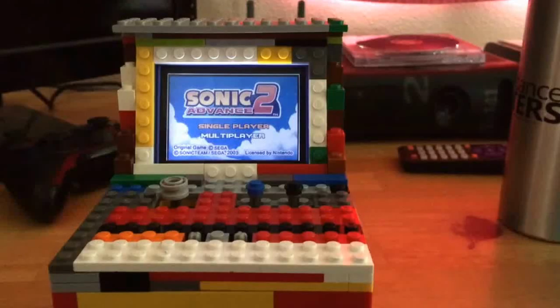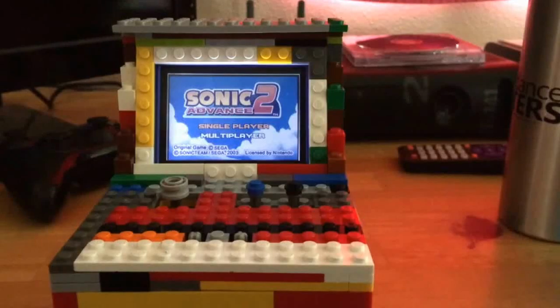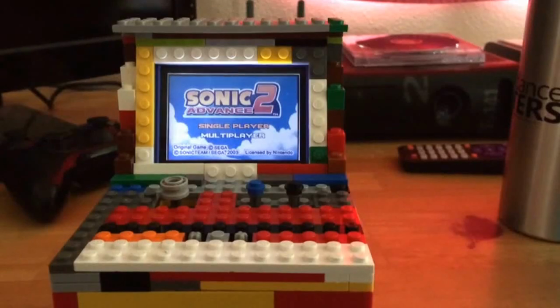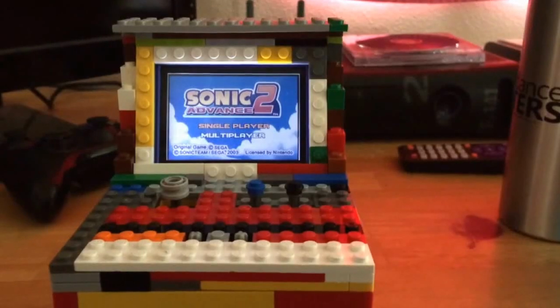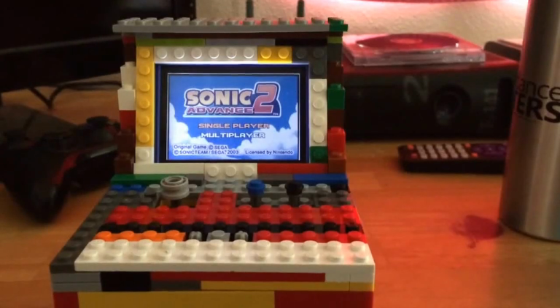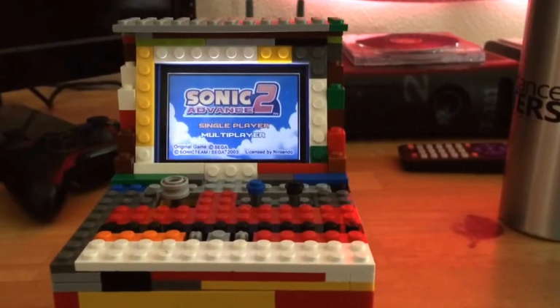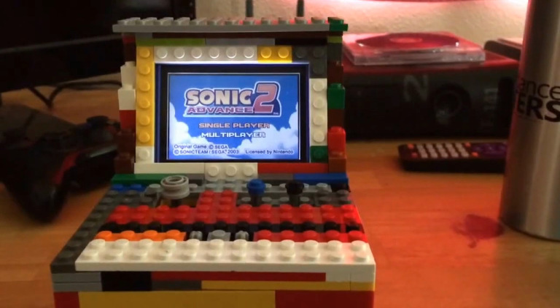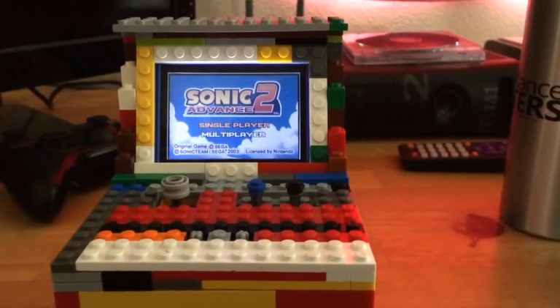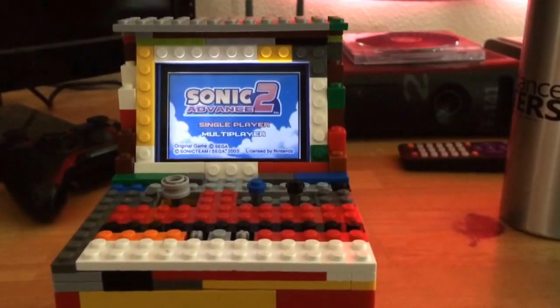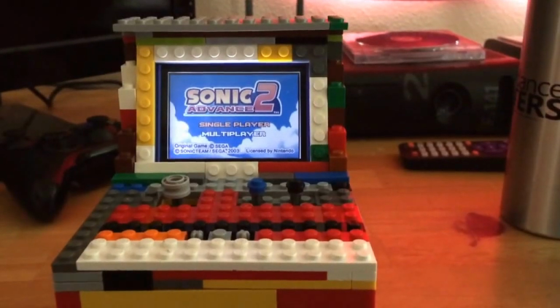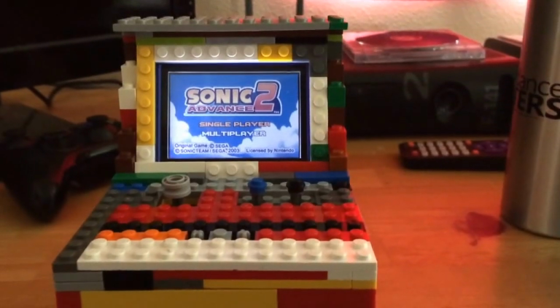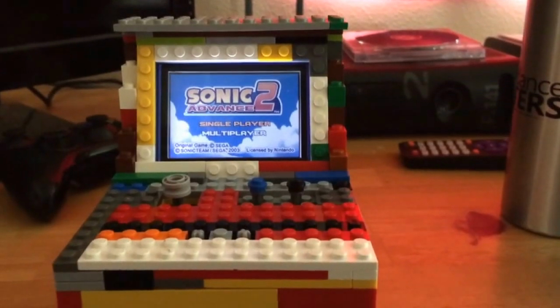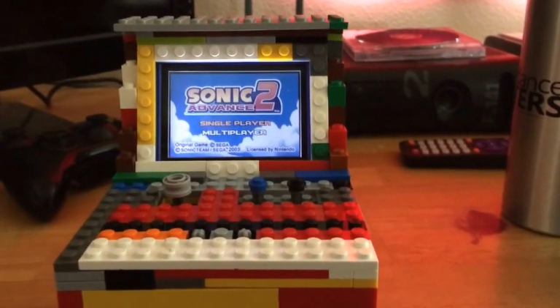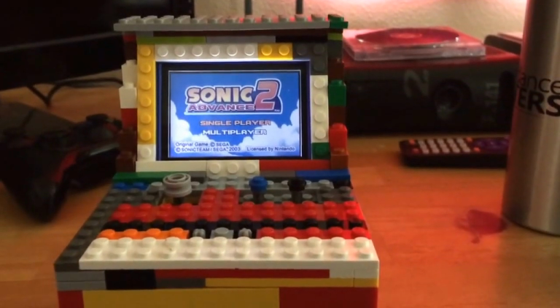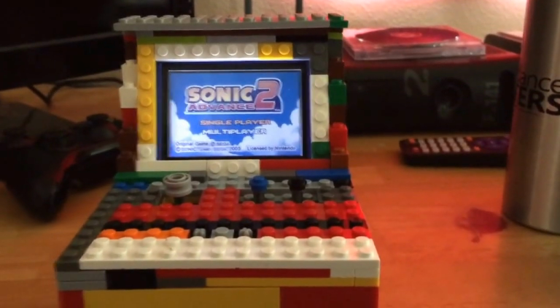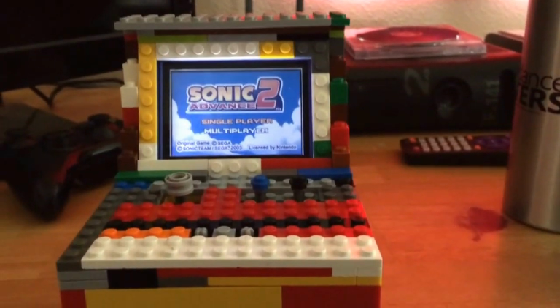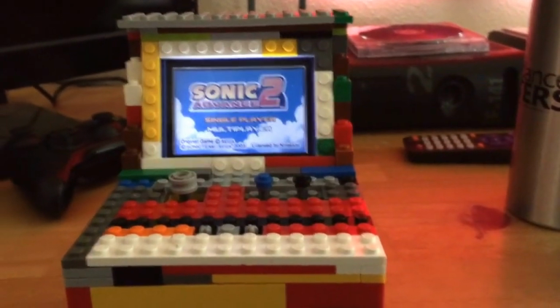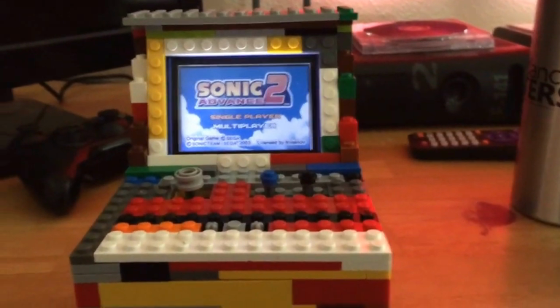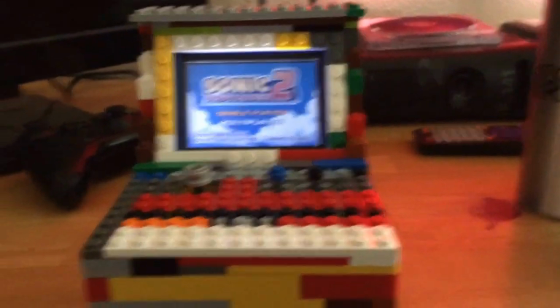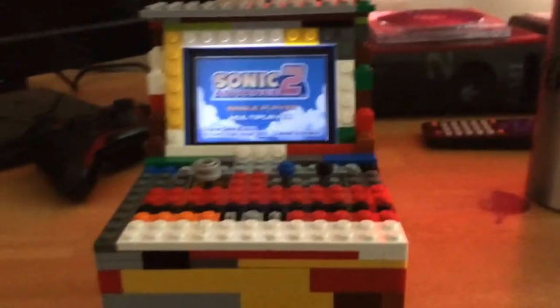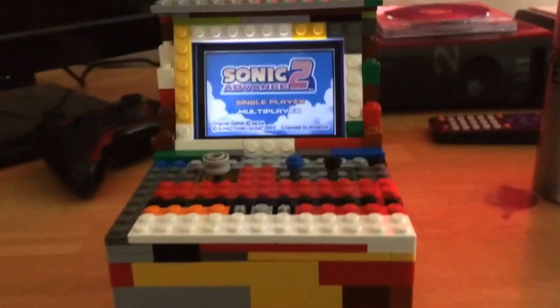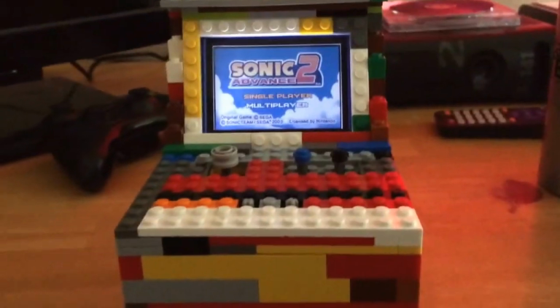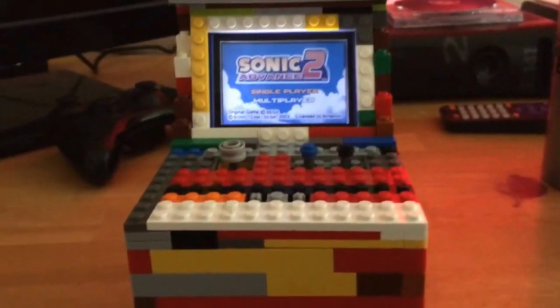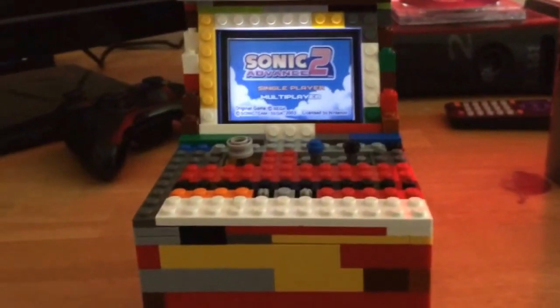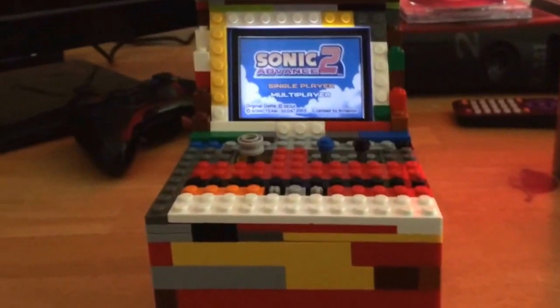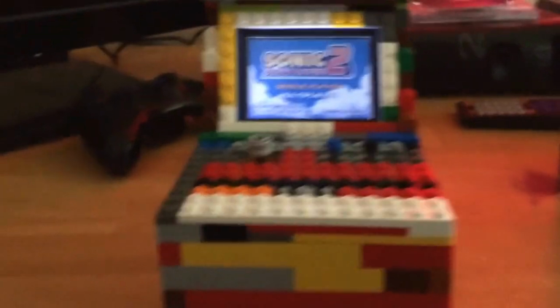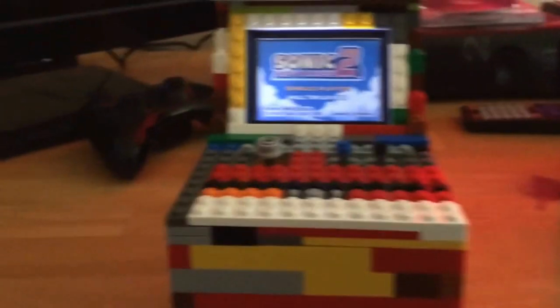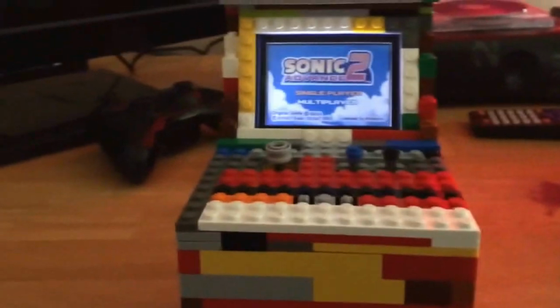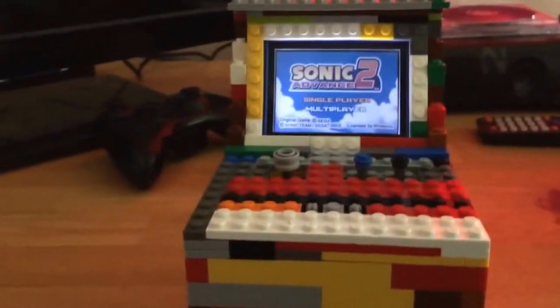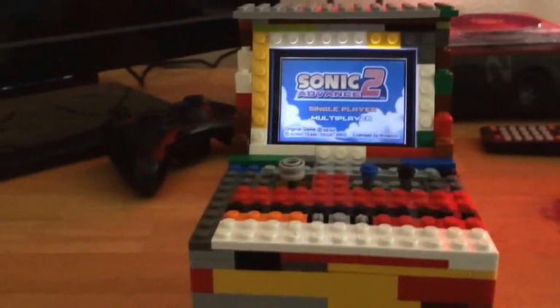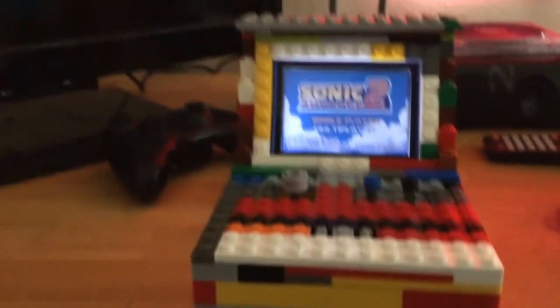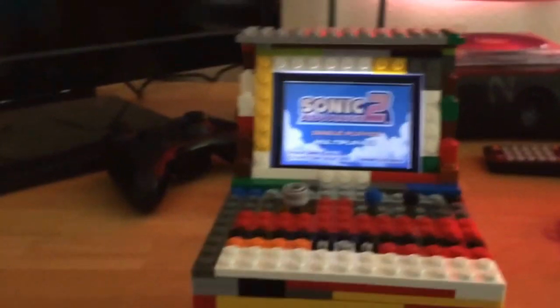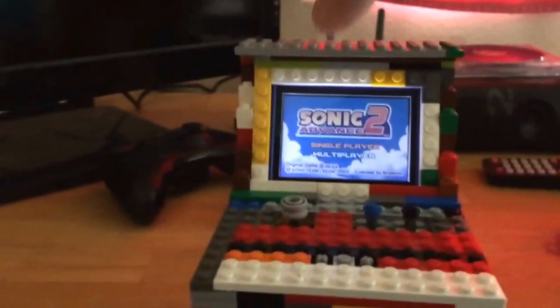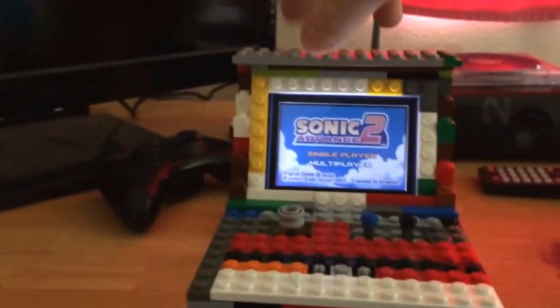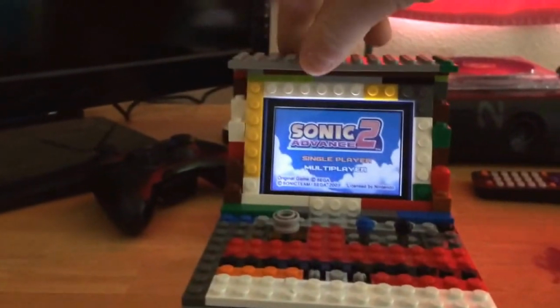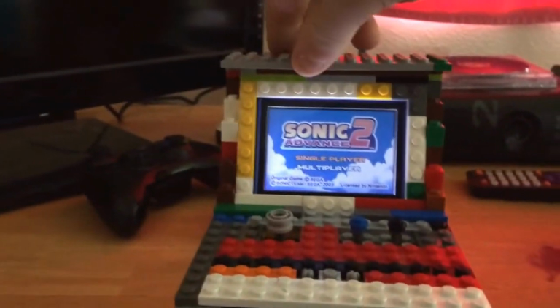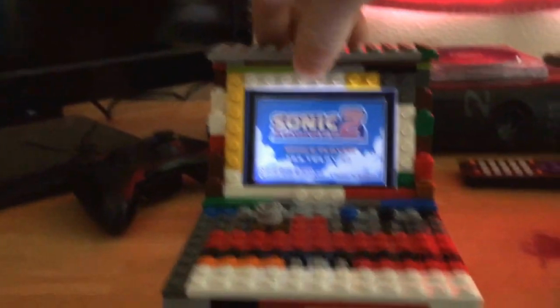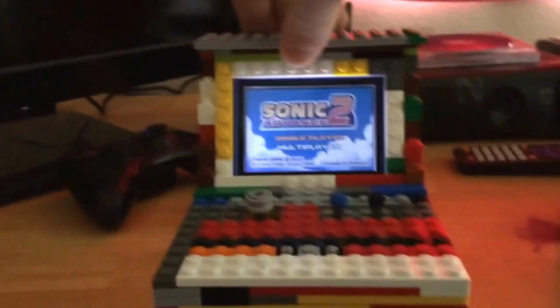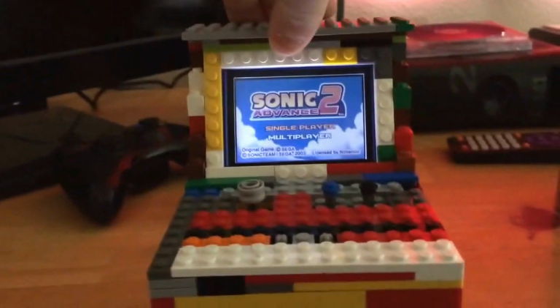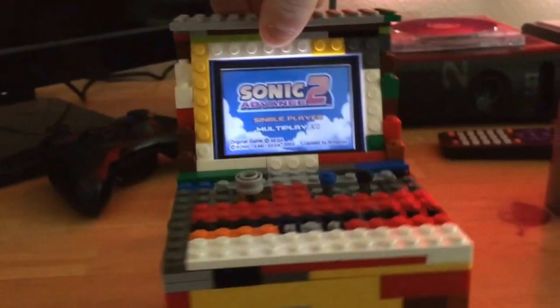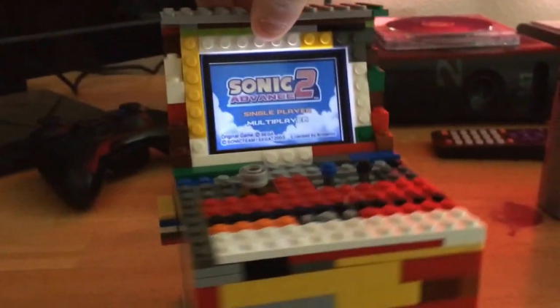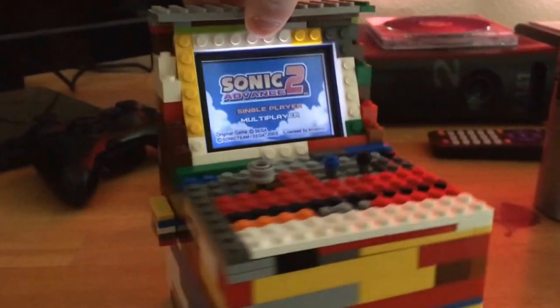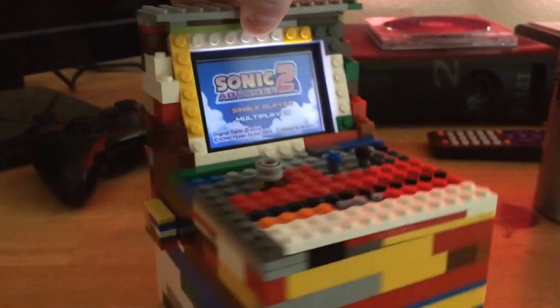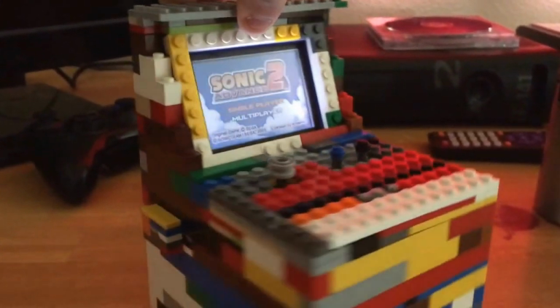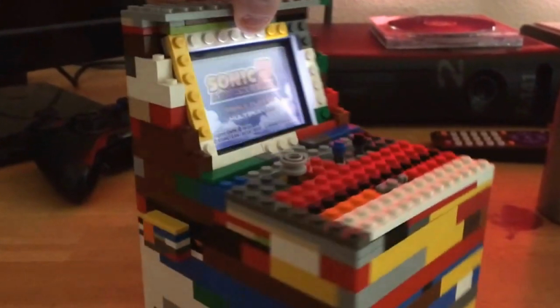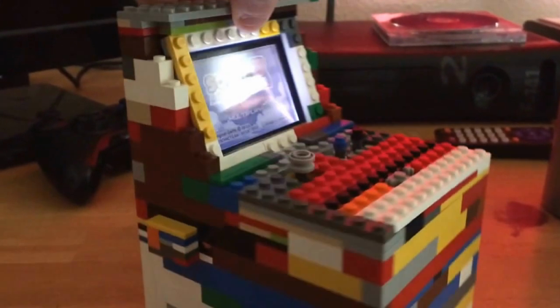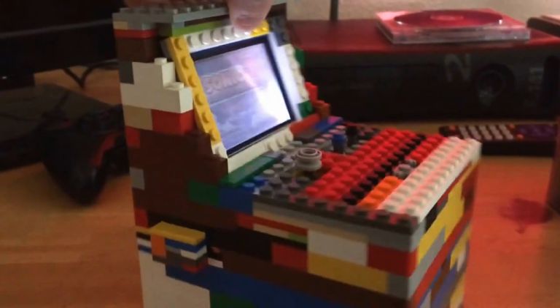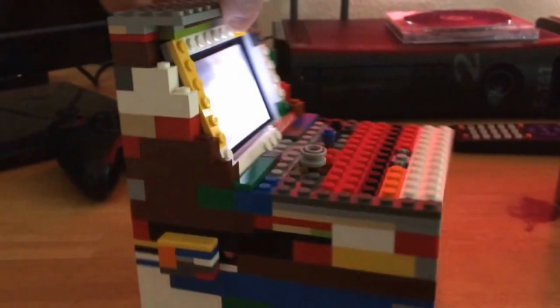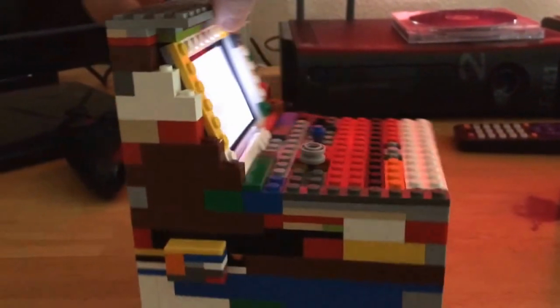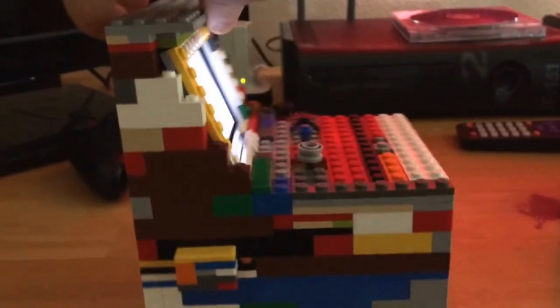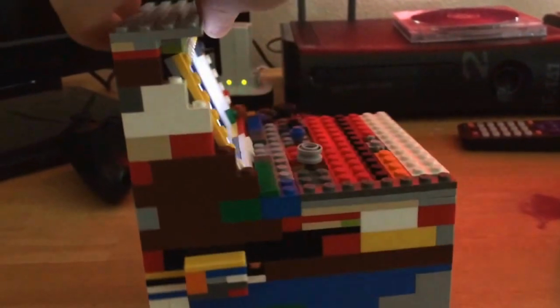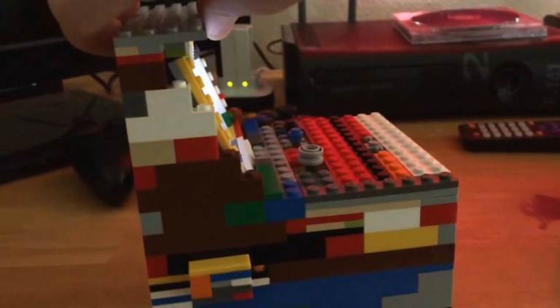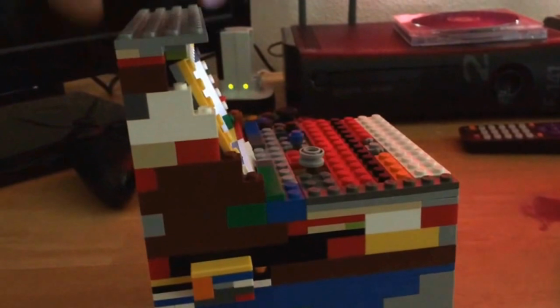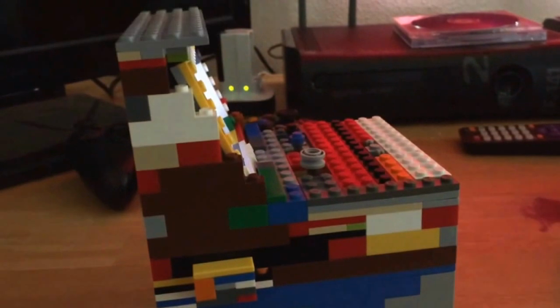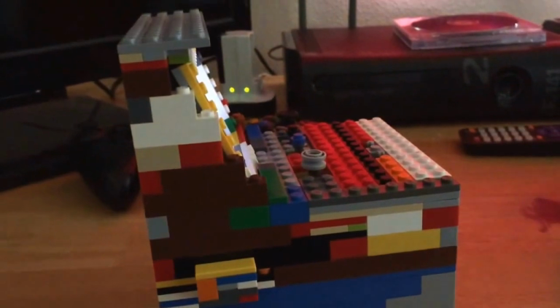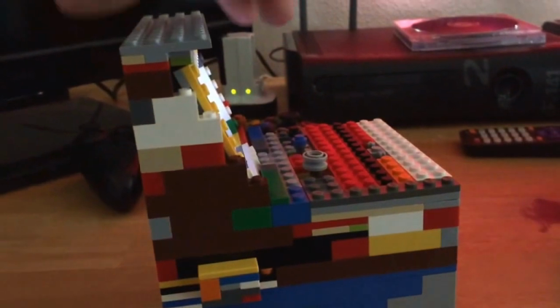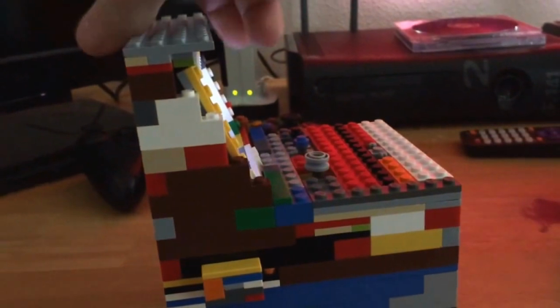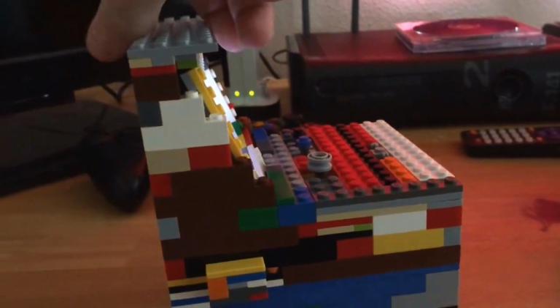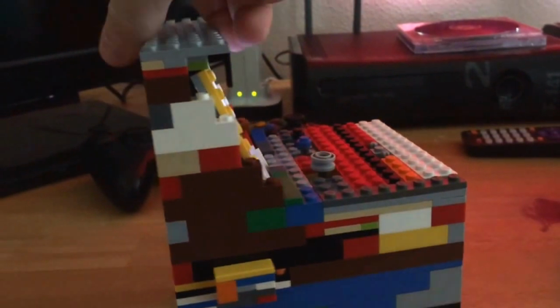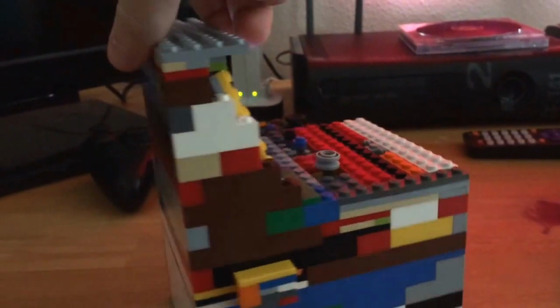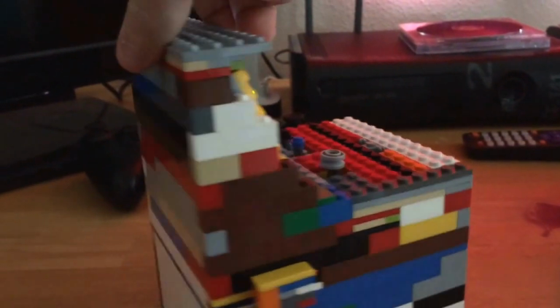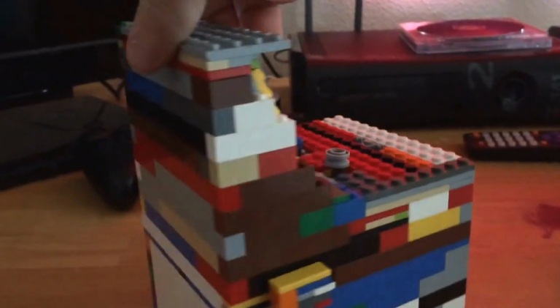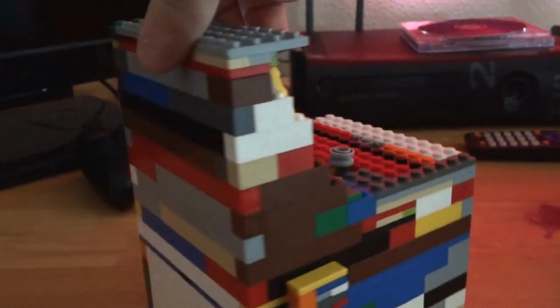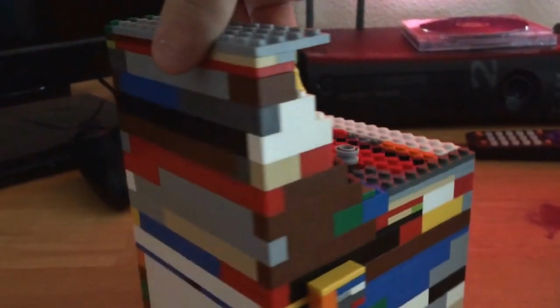Old Lego arcade machine. I only just built it, but yeah, it's kind of fun.